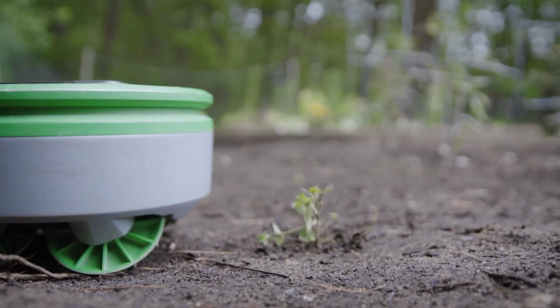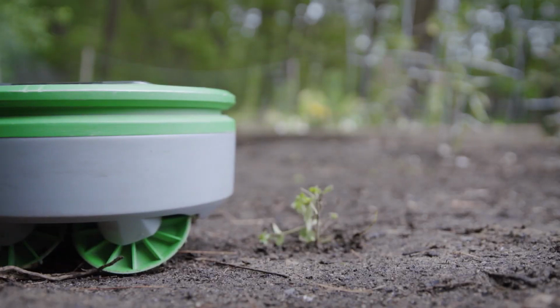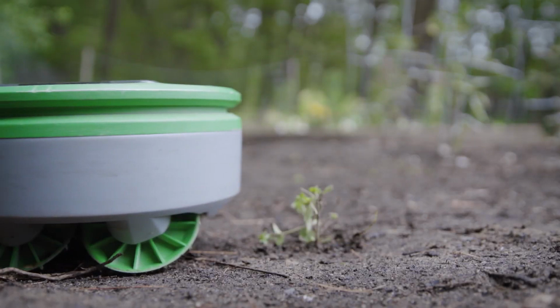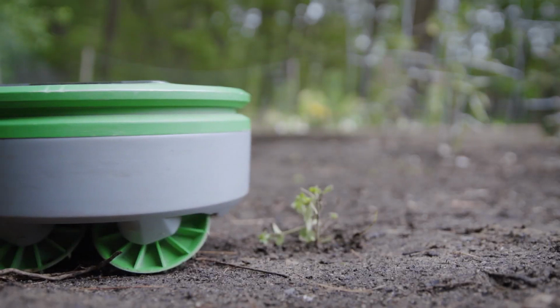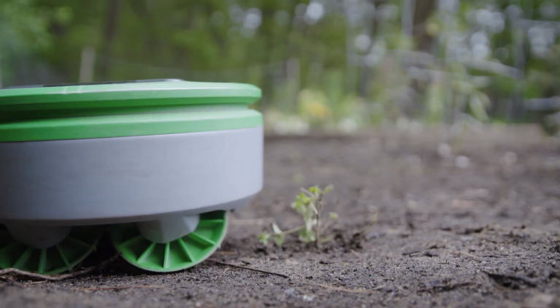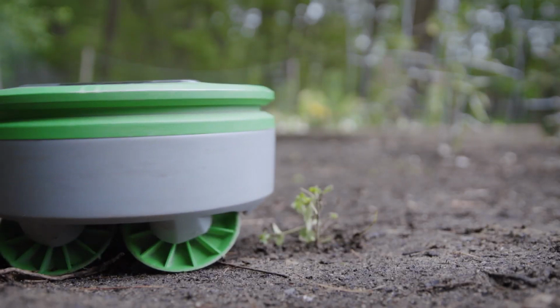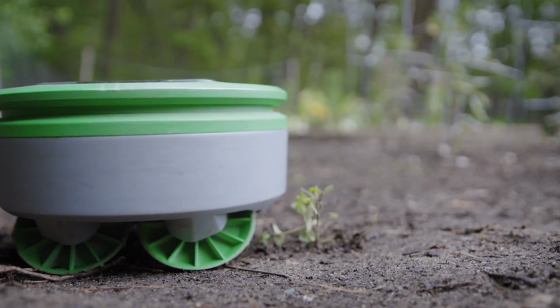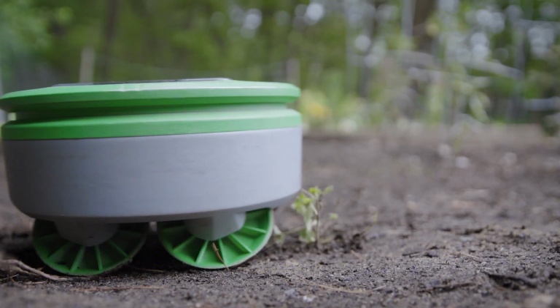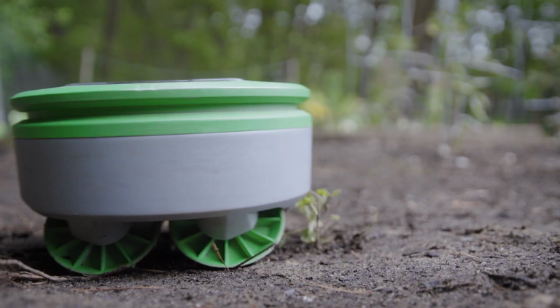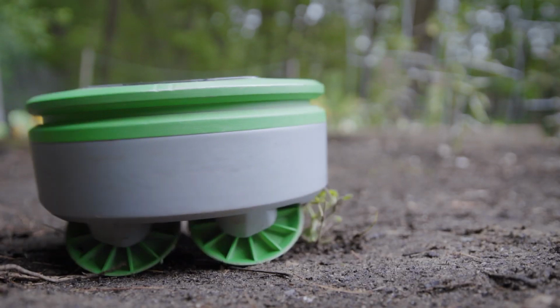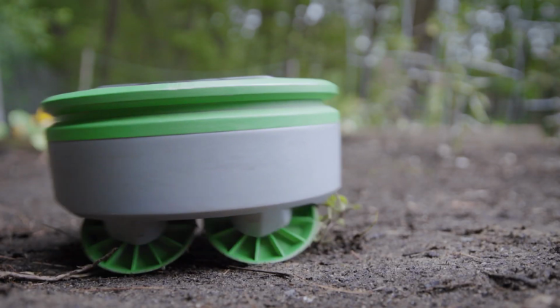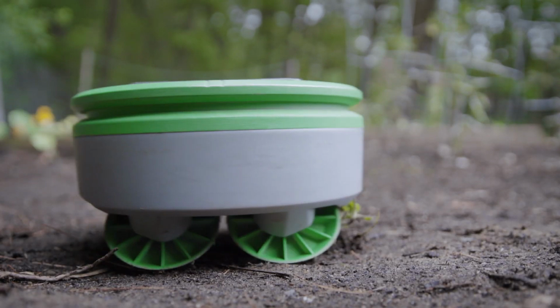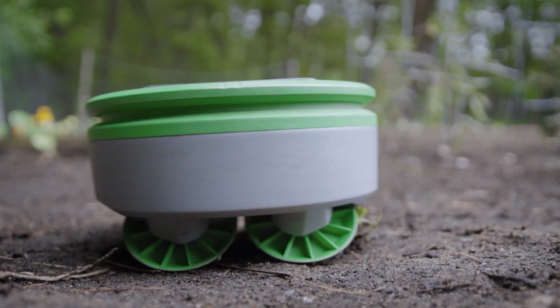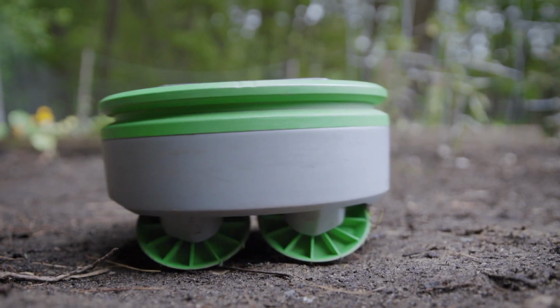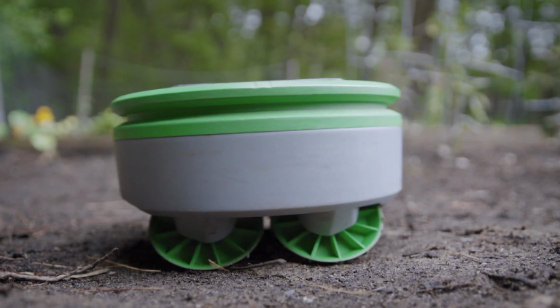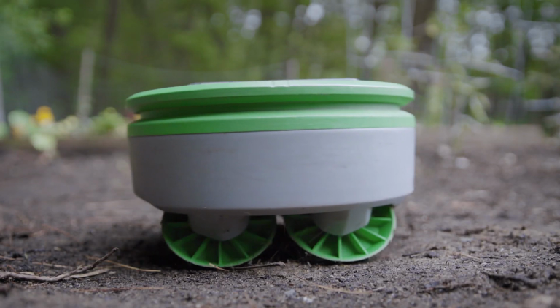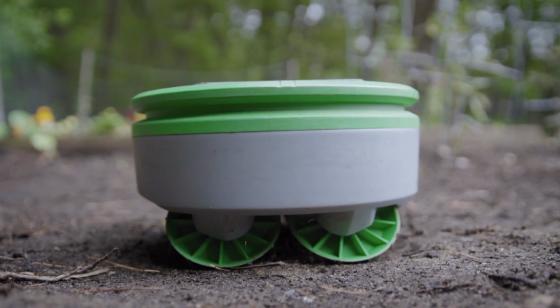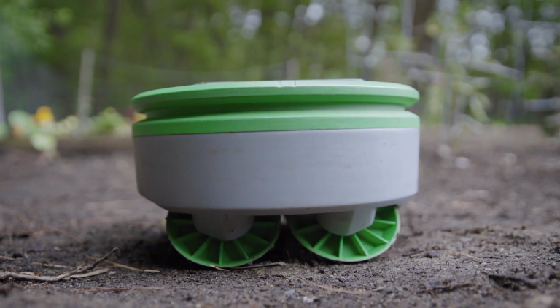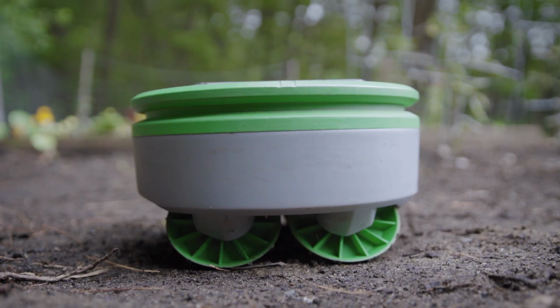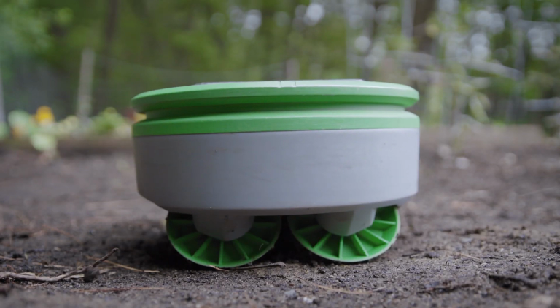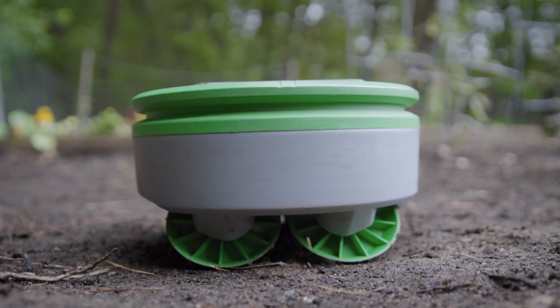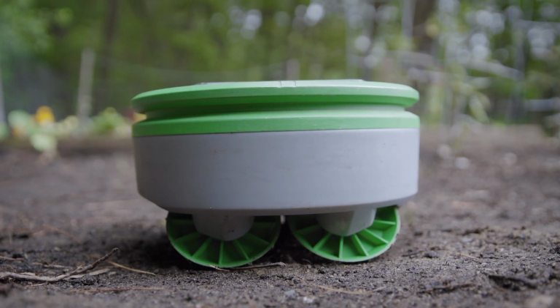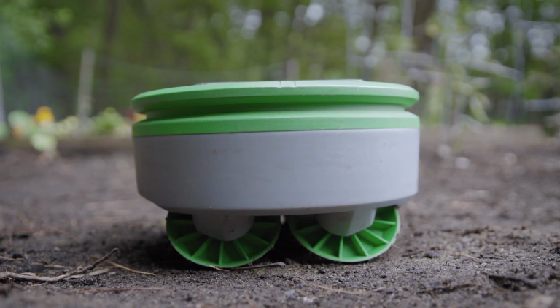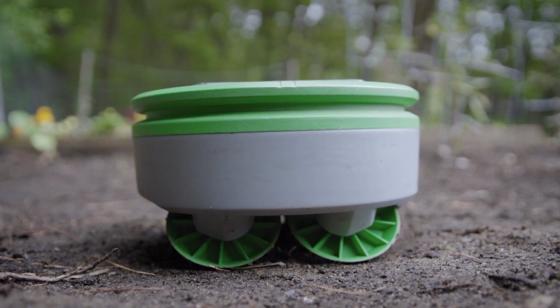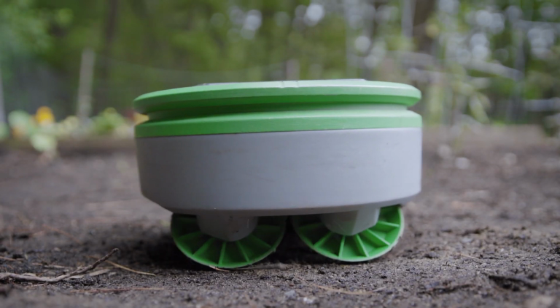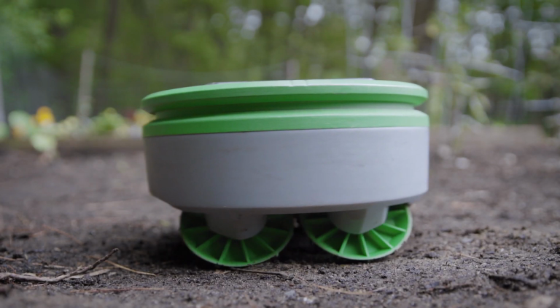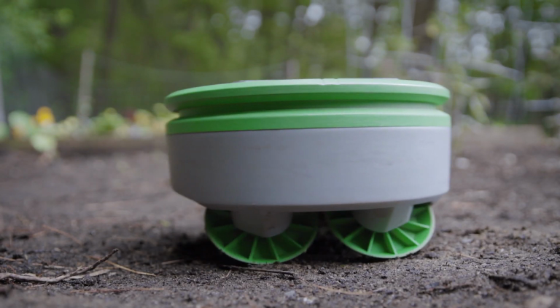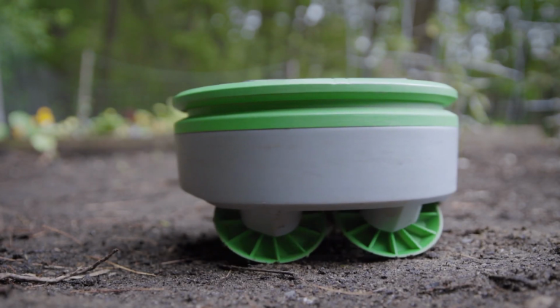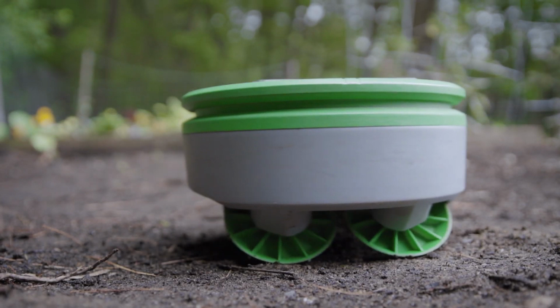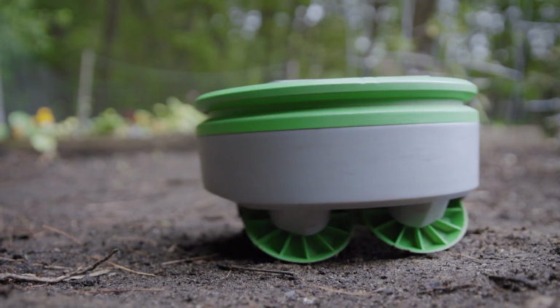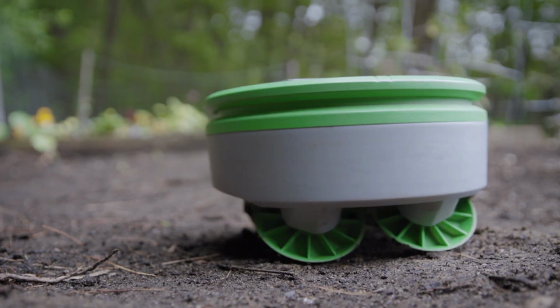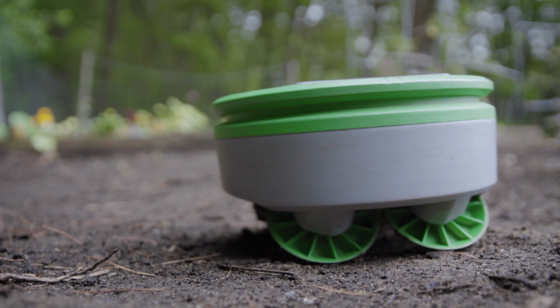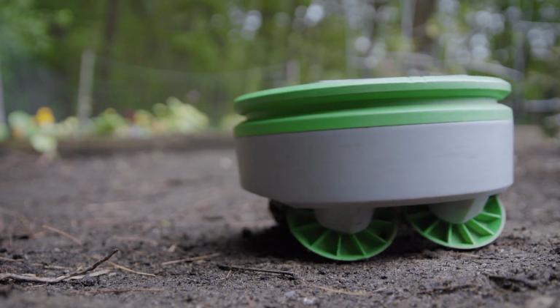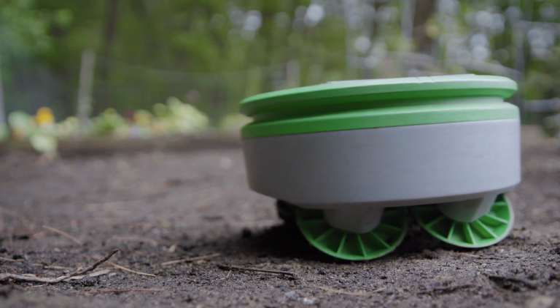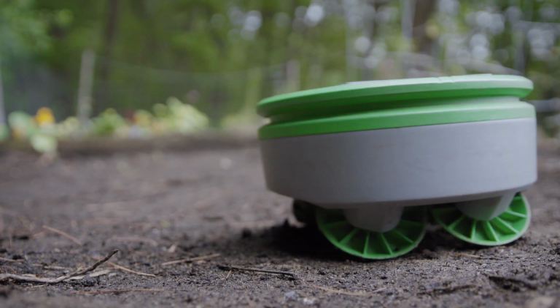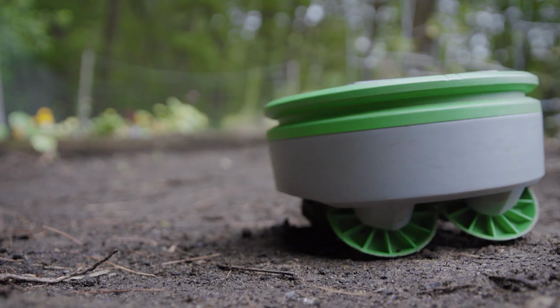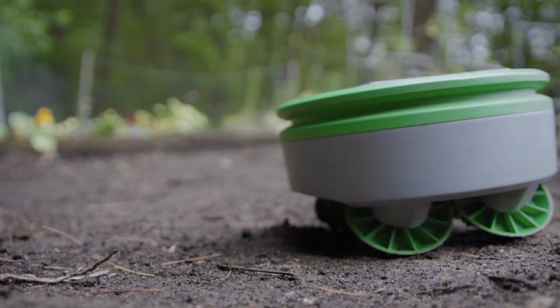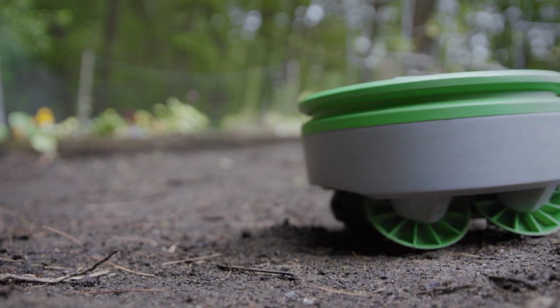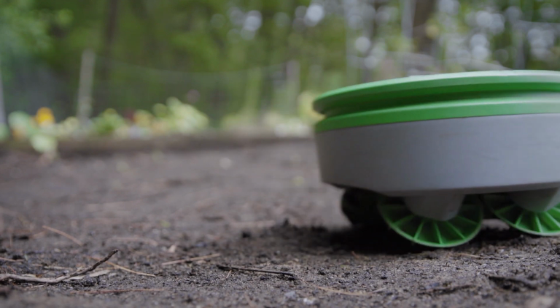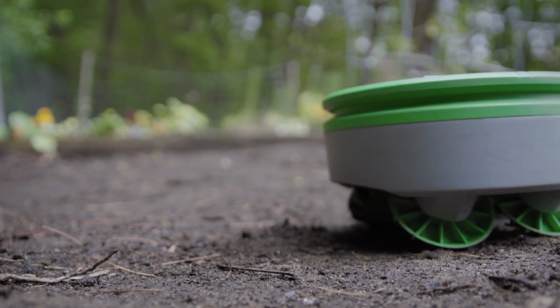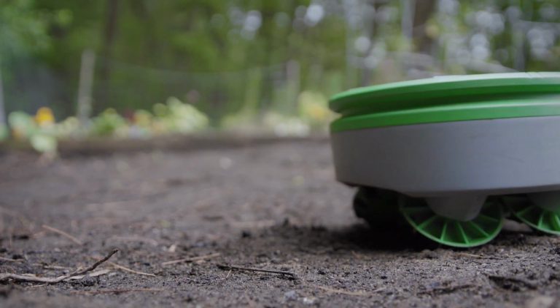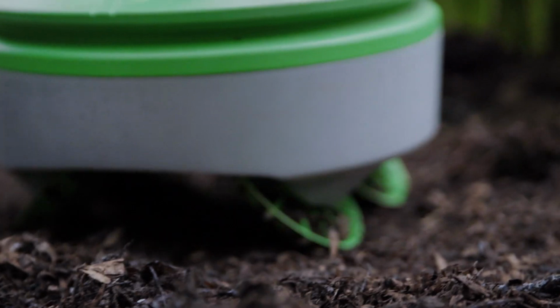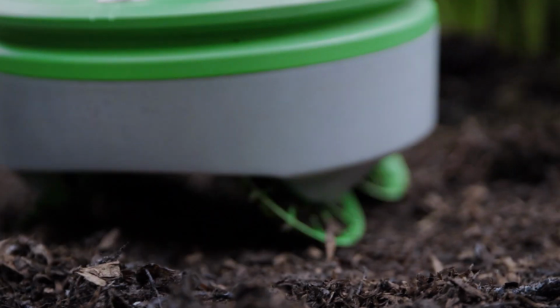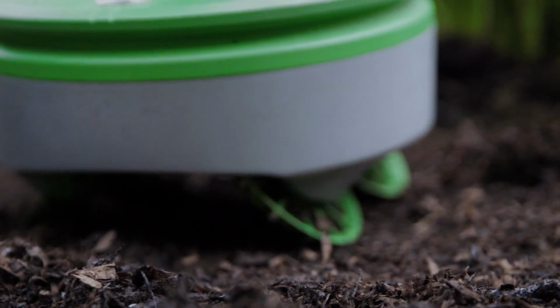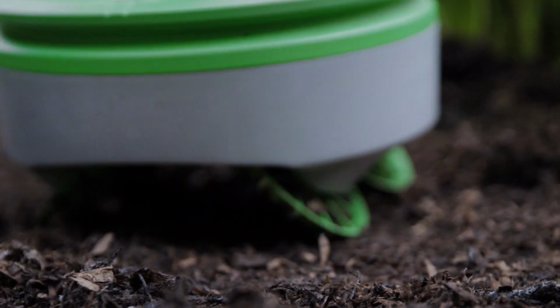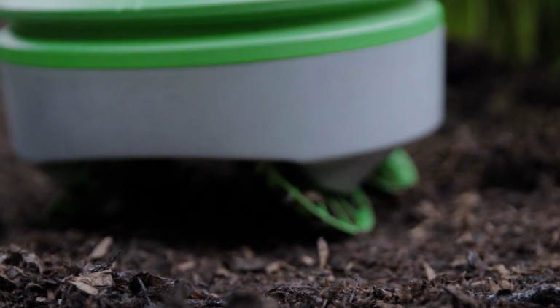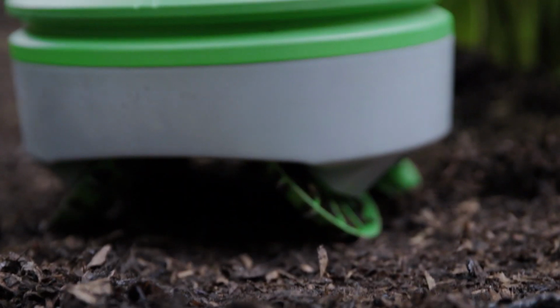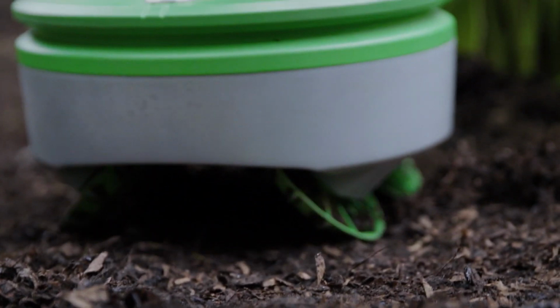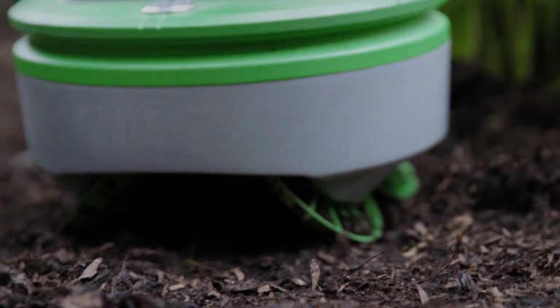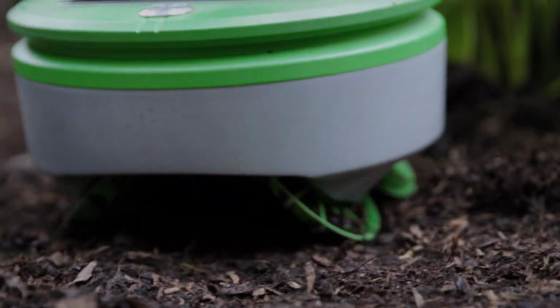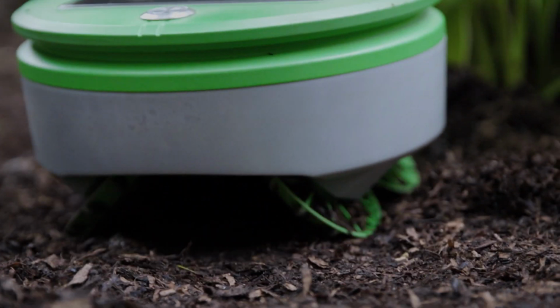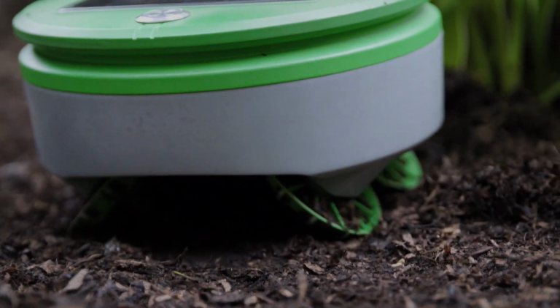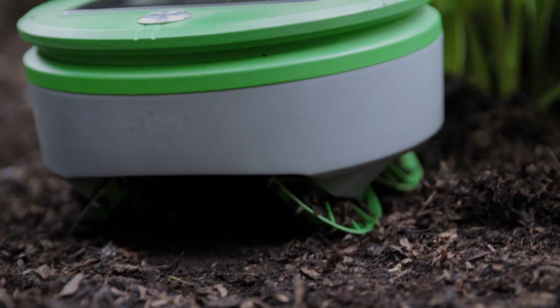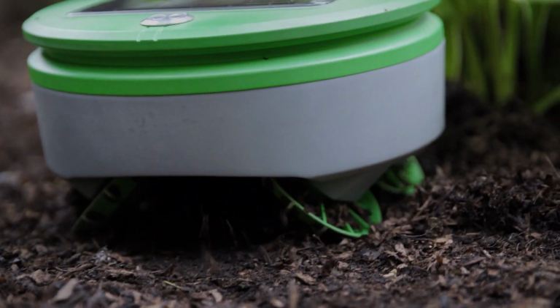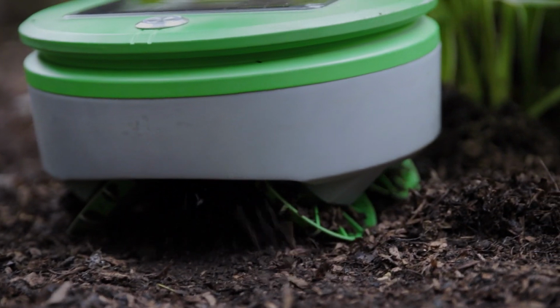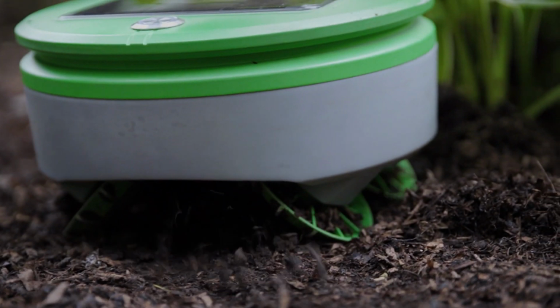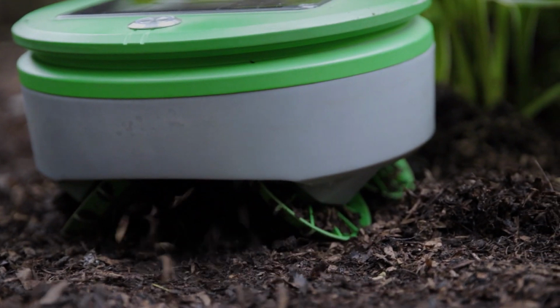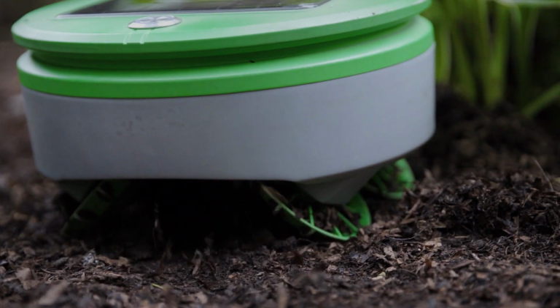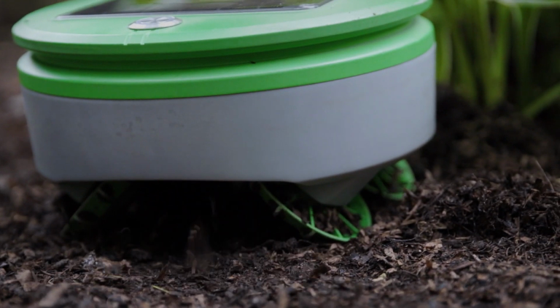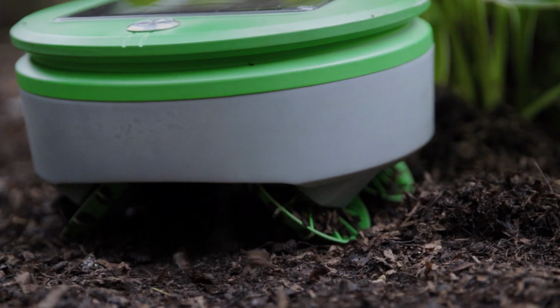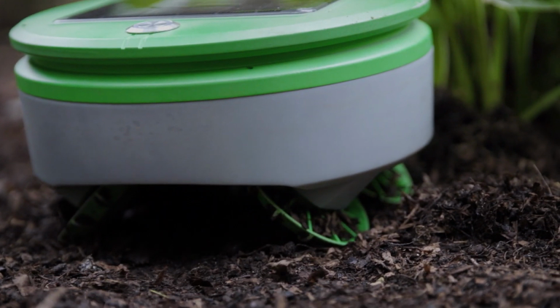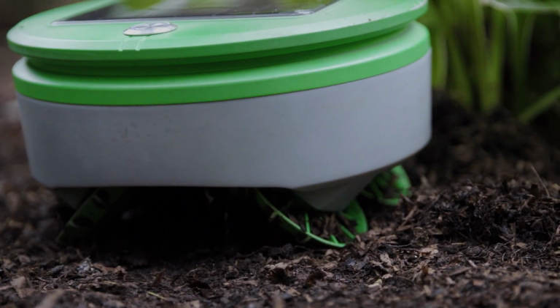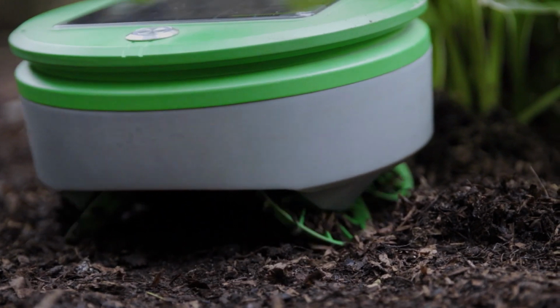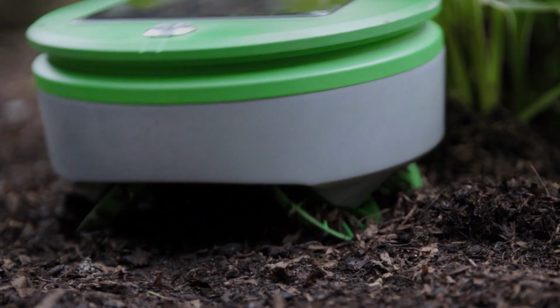Because Turtle cuts the weeds every day, the clippings are small, so they fall back onto the ground and shrivel up, returning the nutrients to the soil.